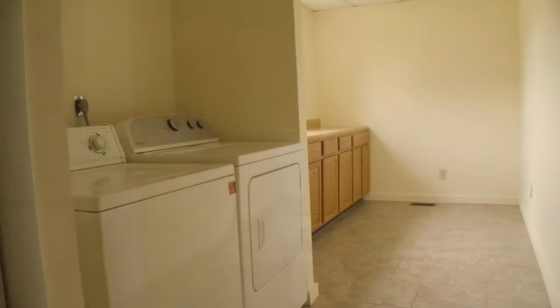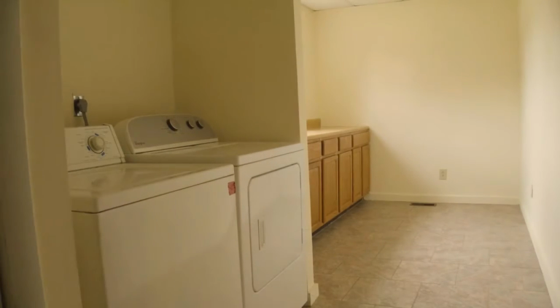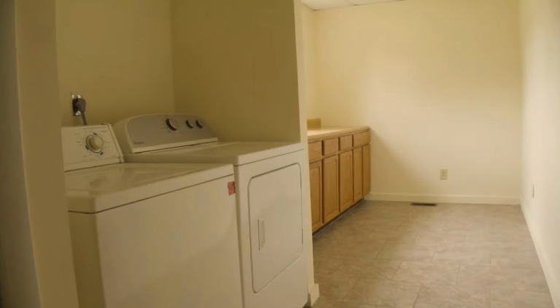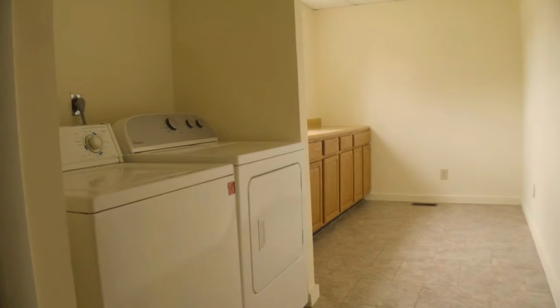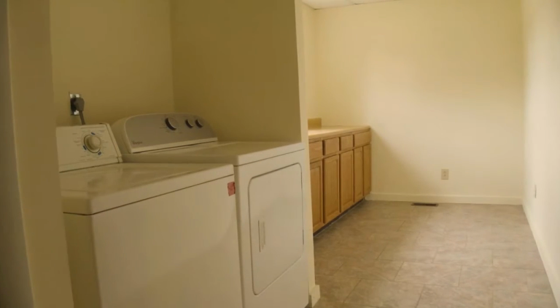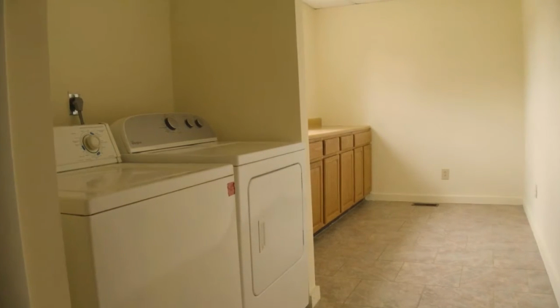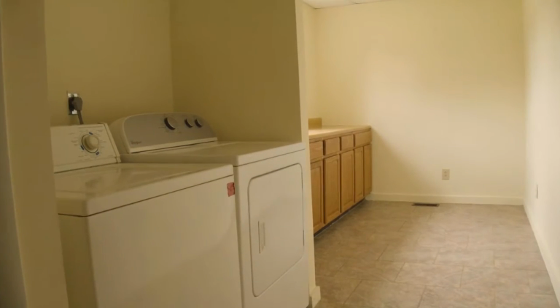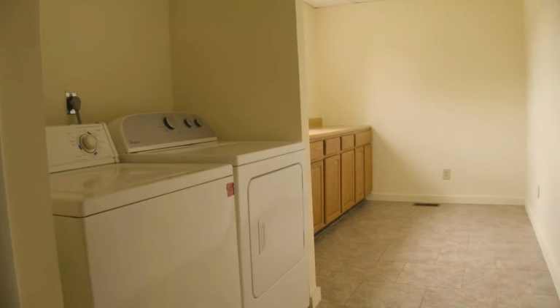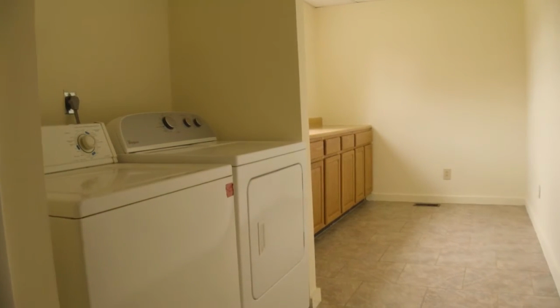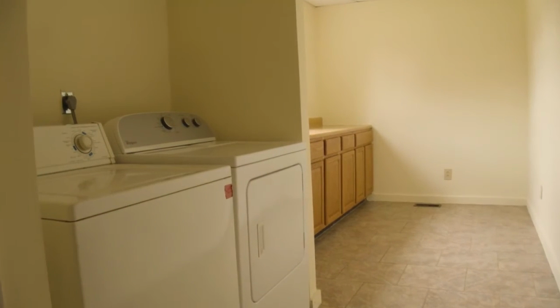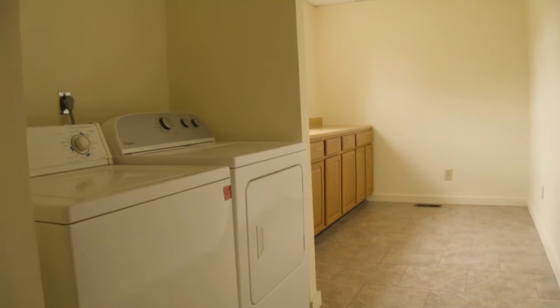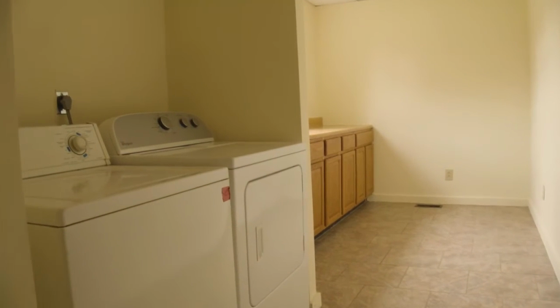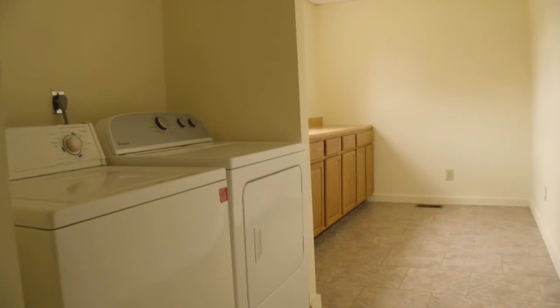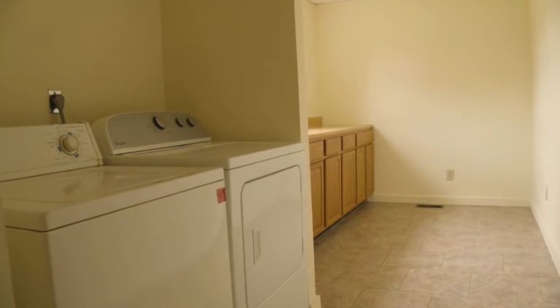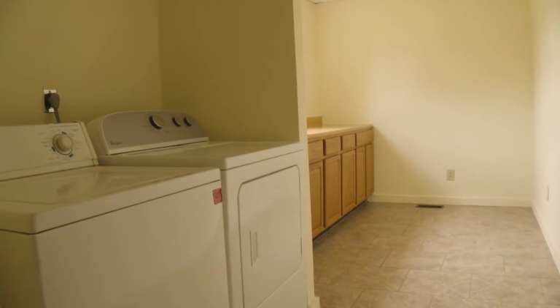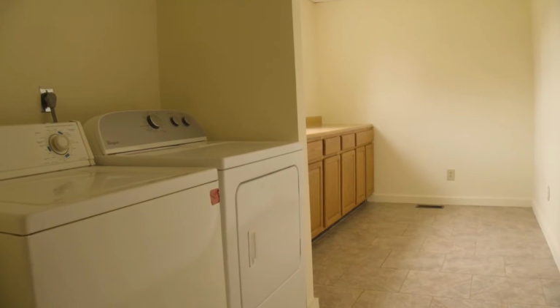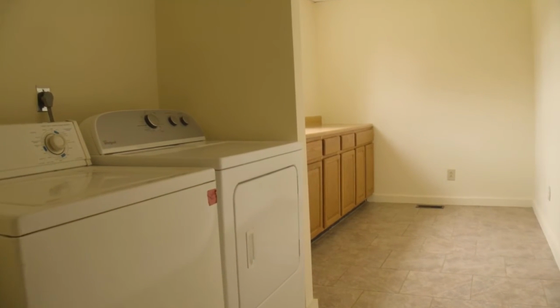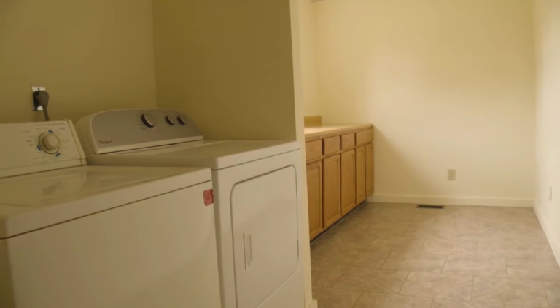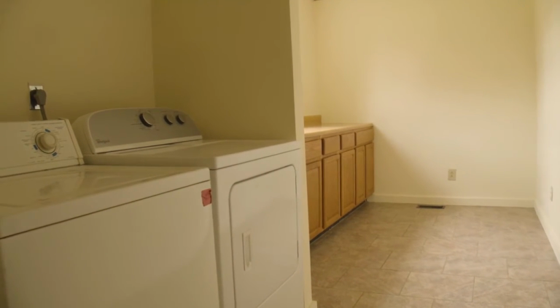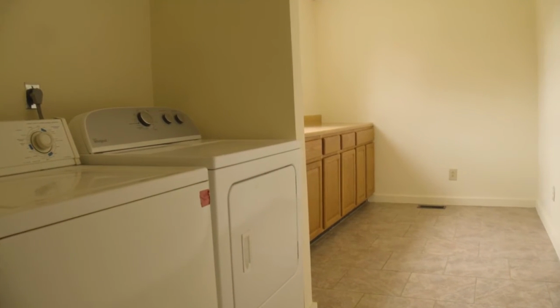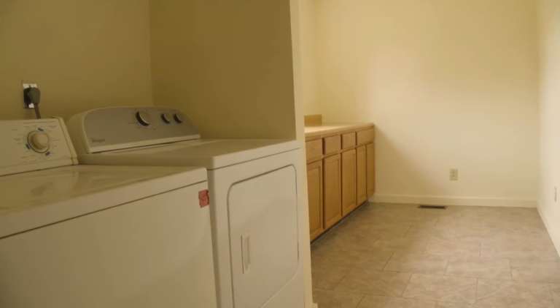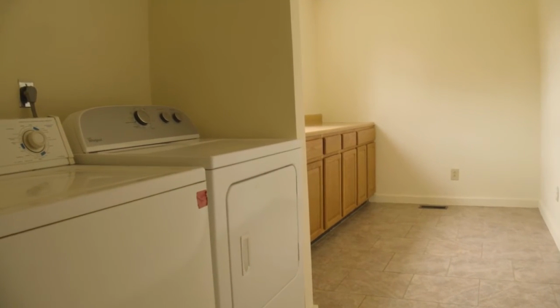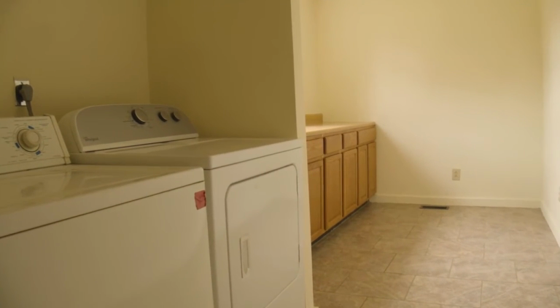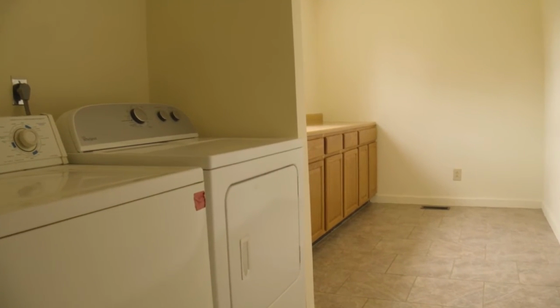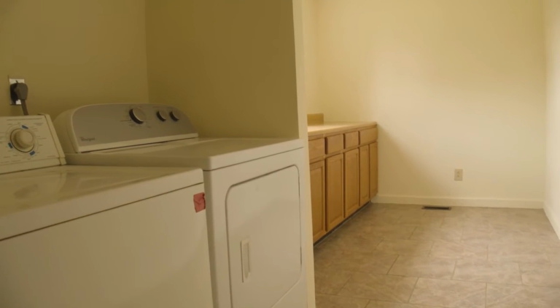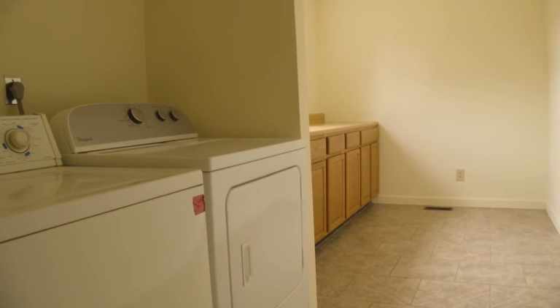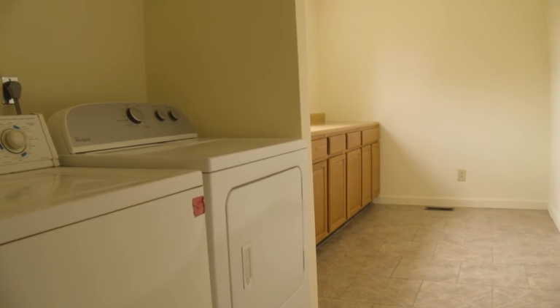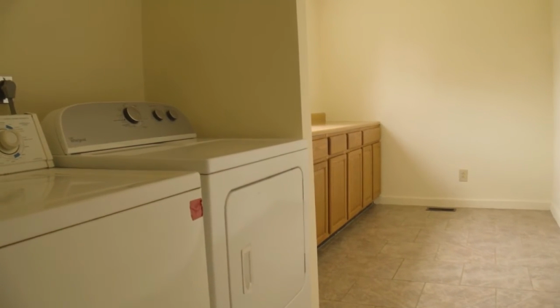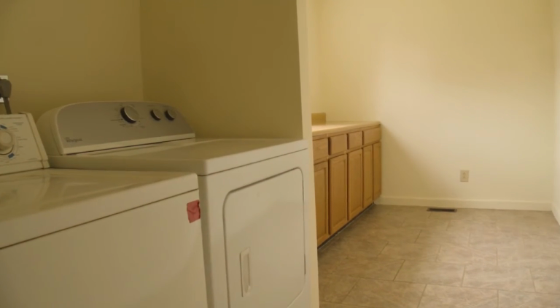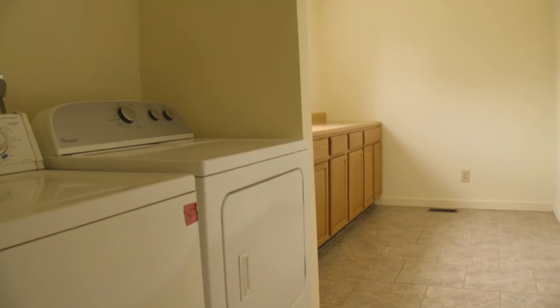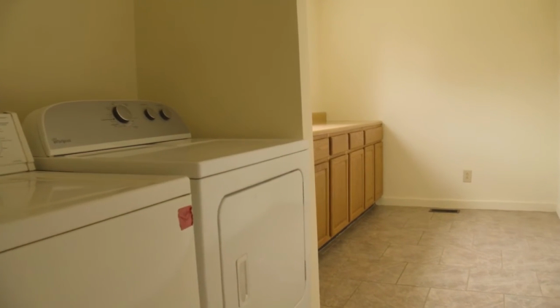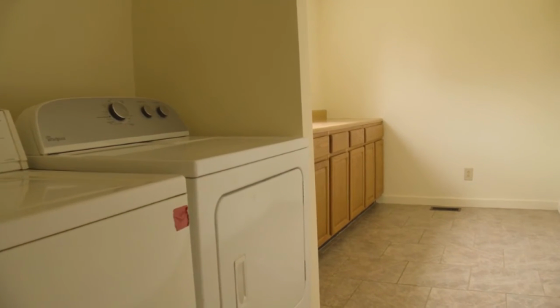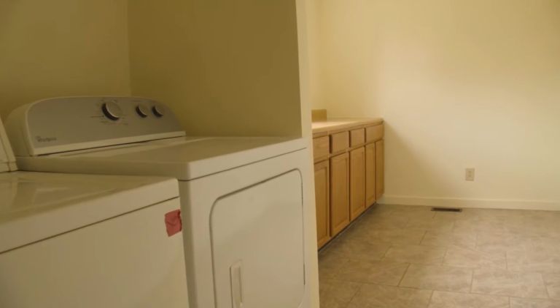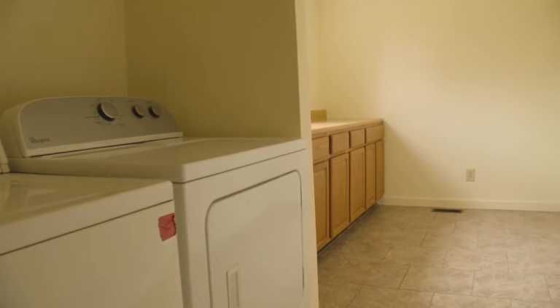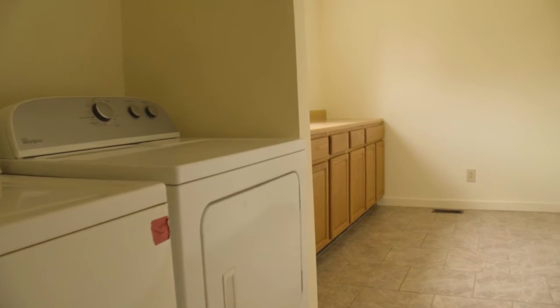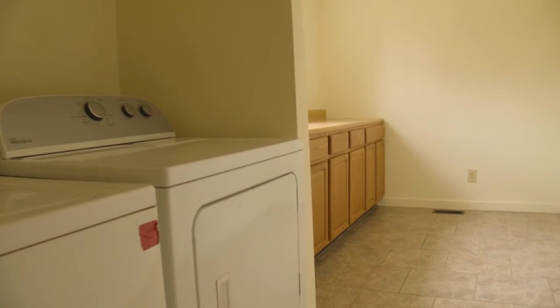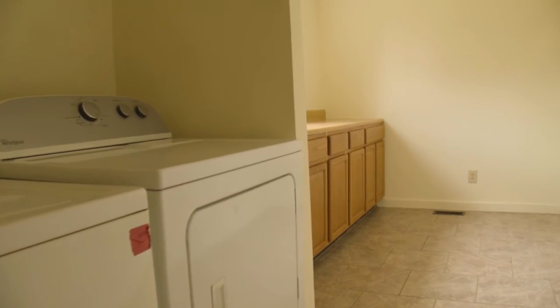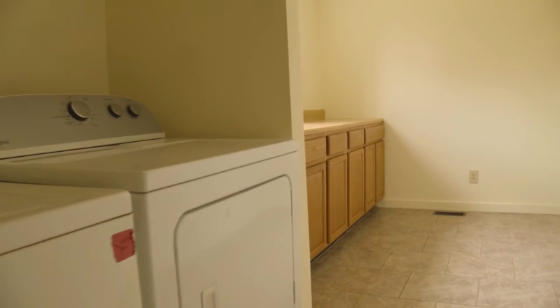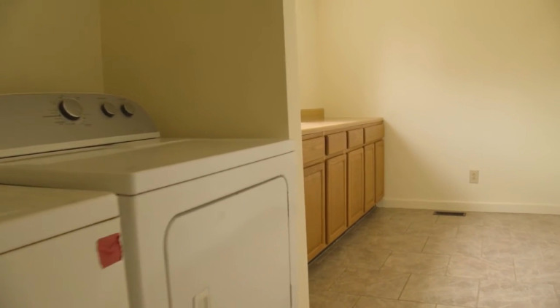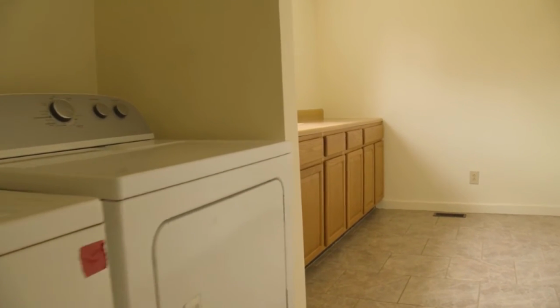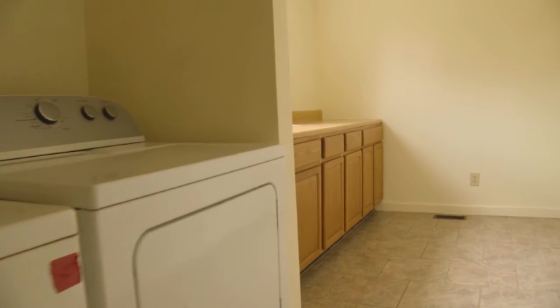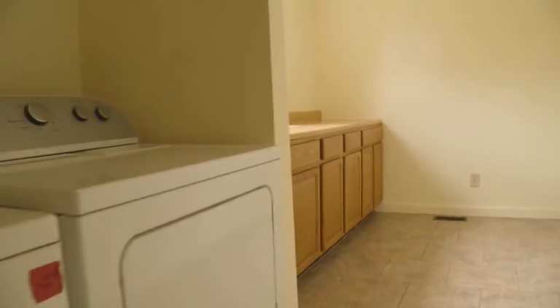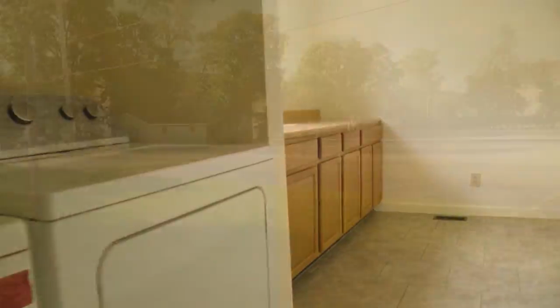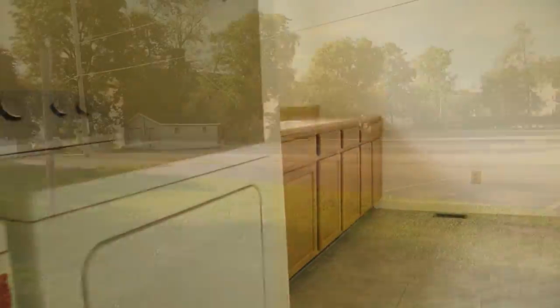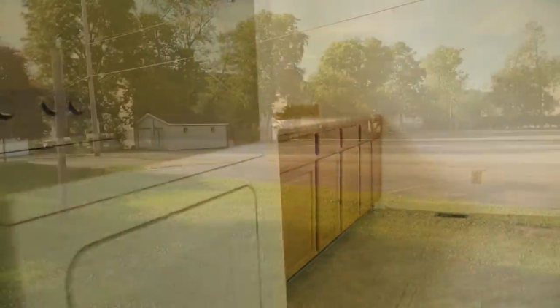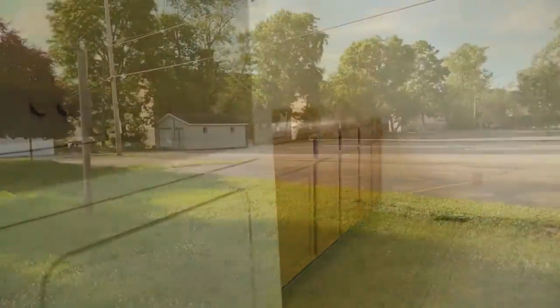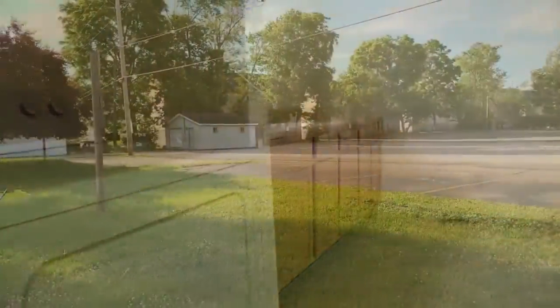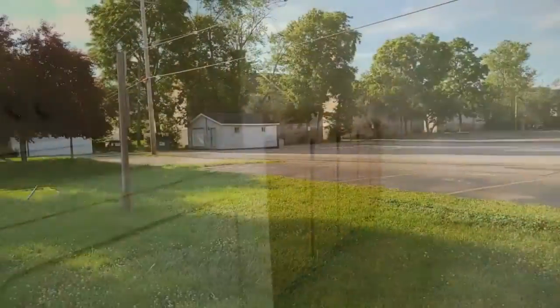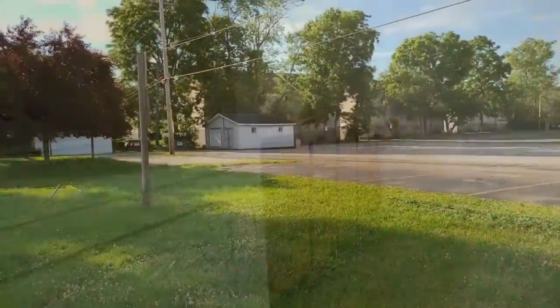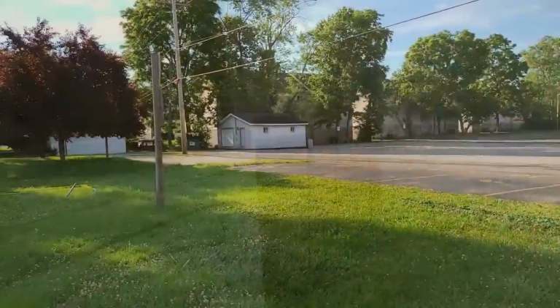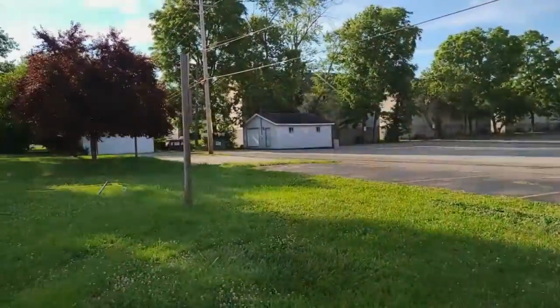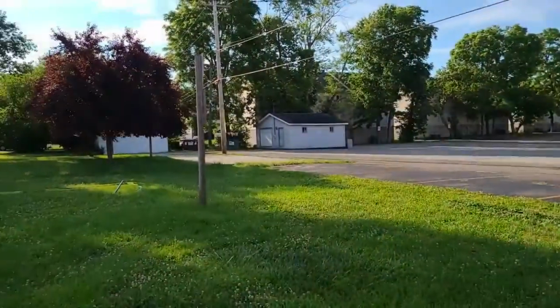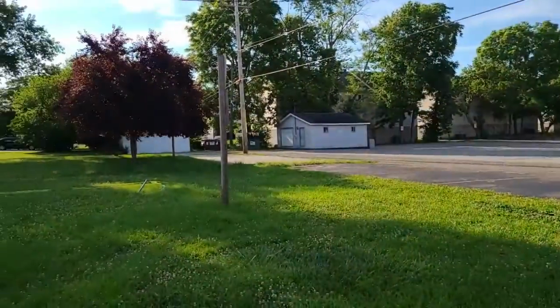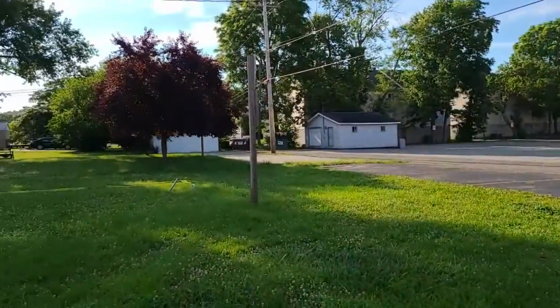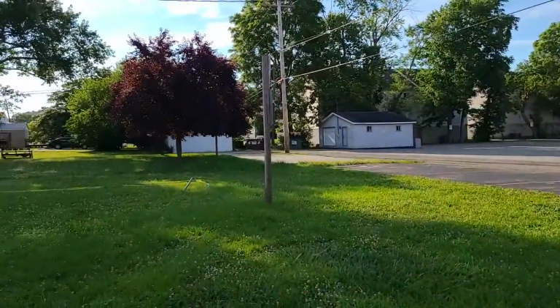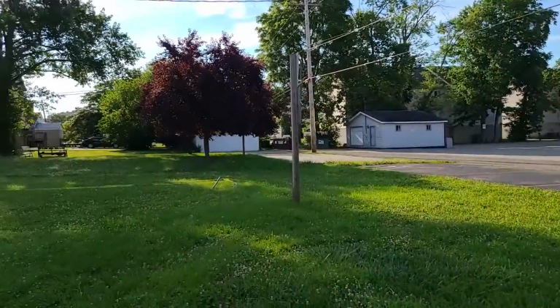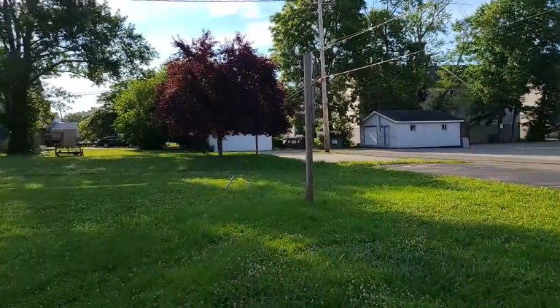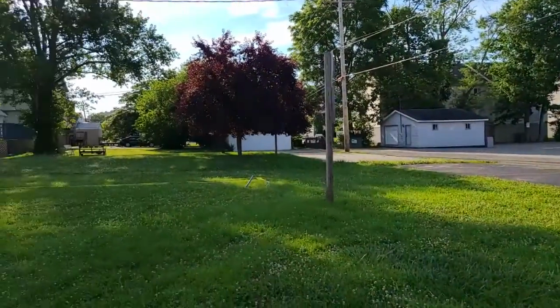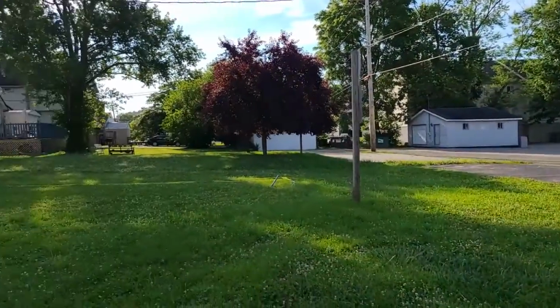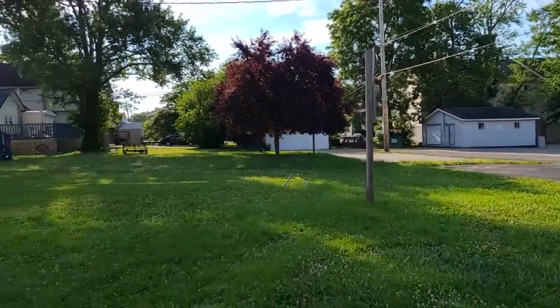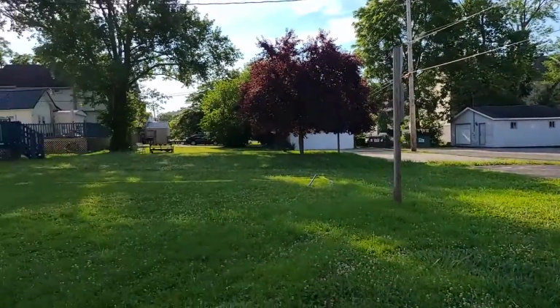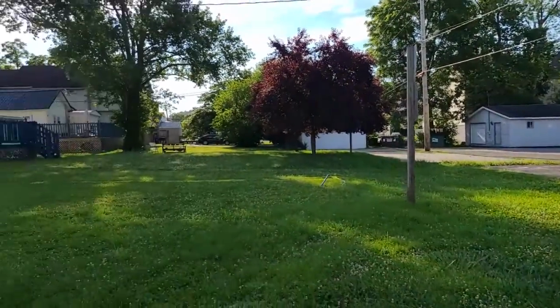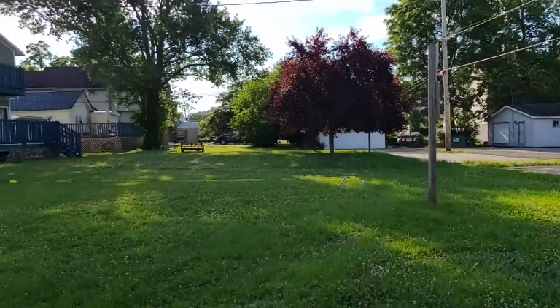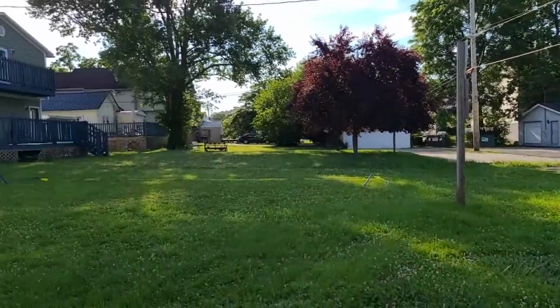This house comes with an extra-large laundry room with washer and dryer included, and cabinets for more storage to keep everyone organized.